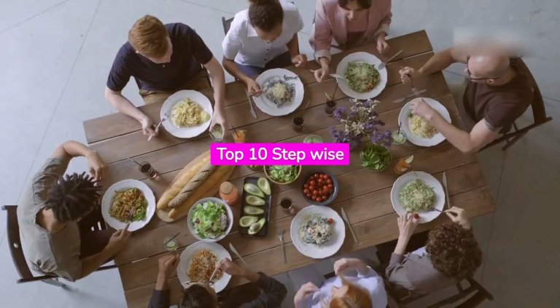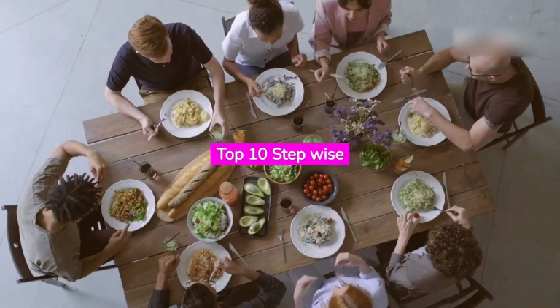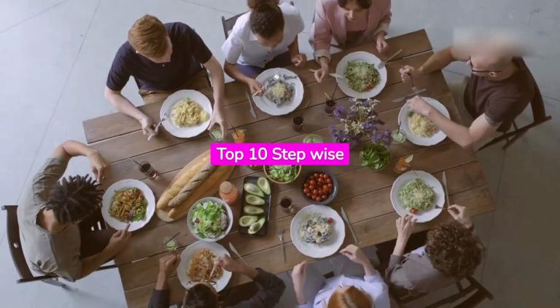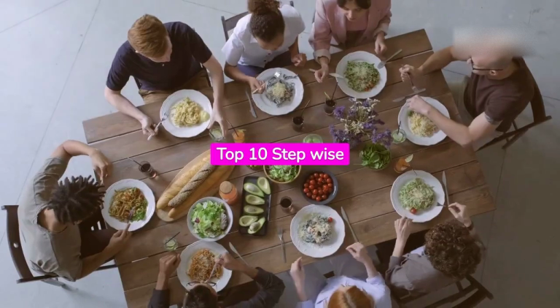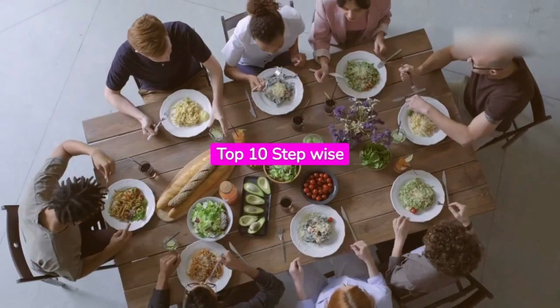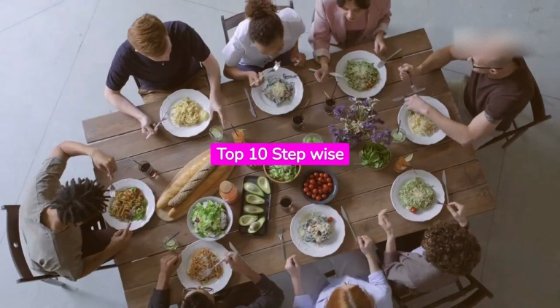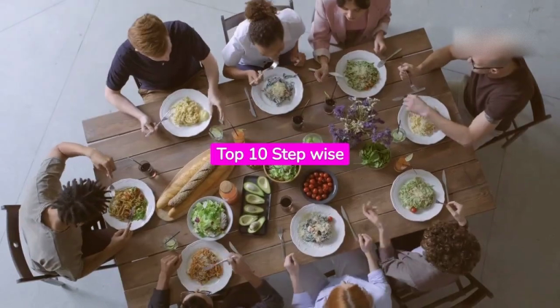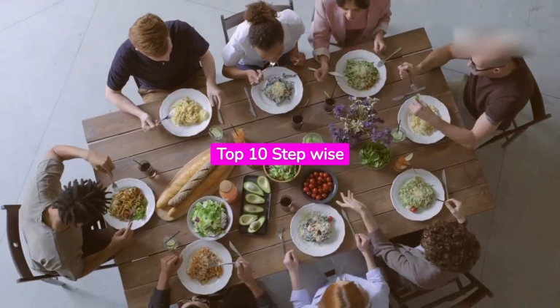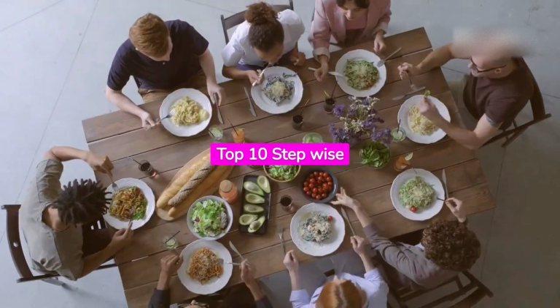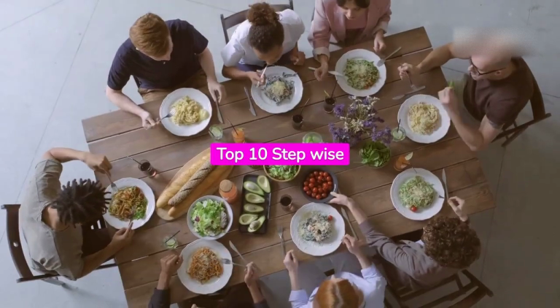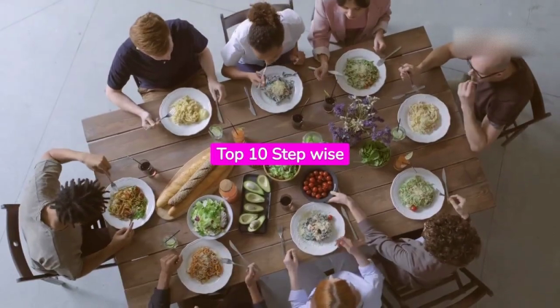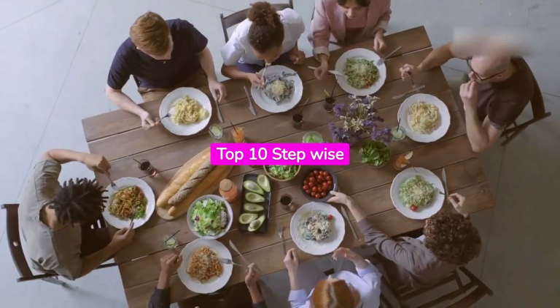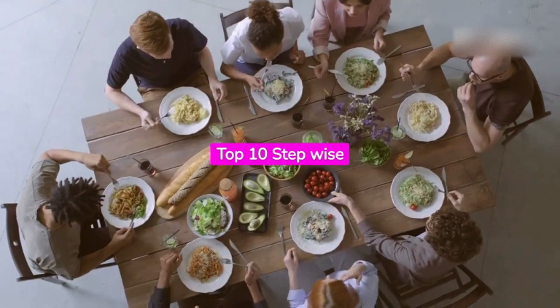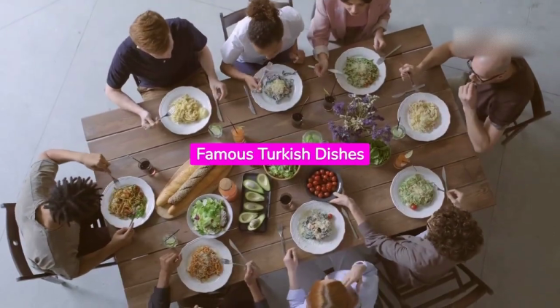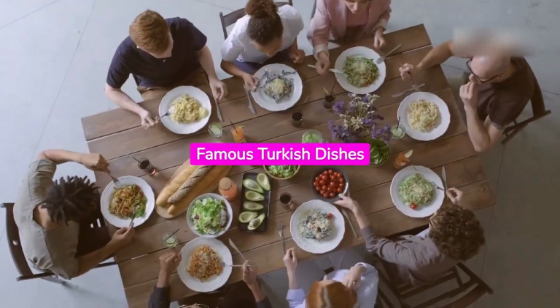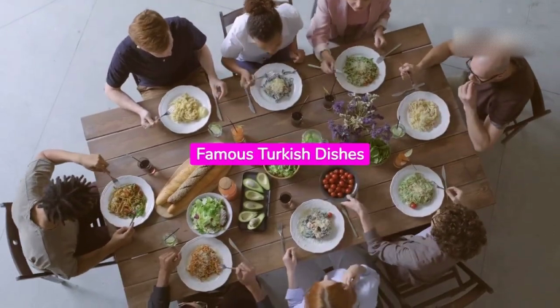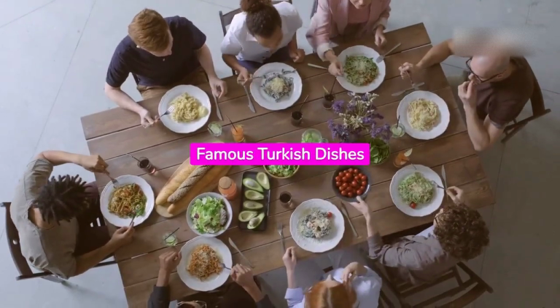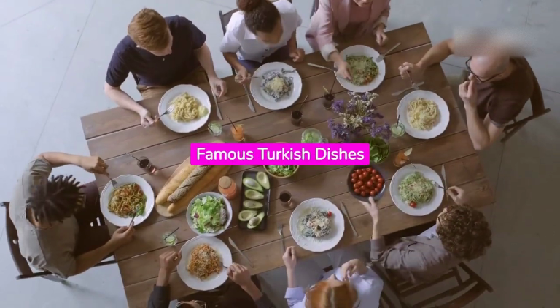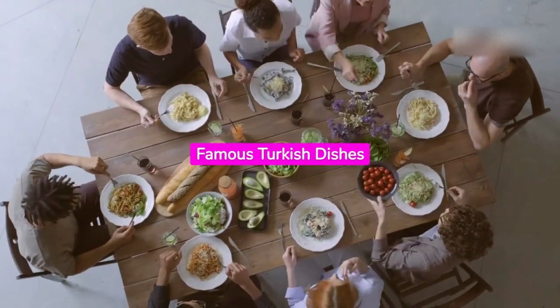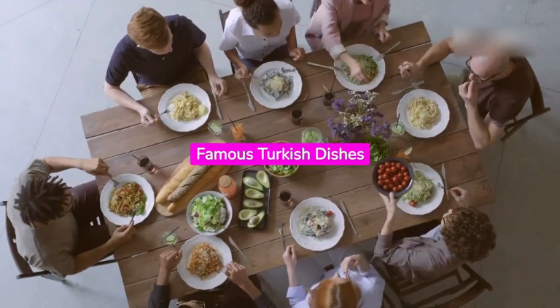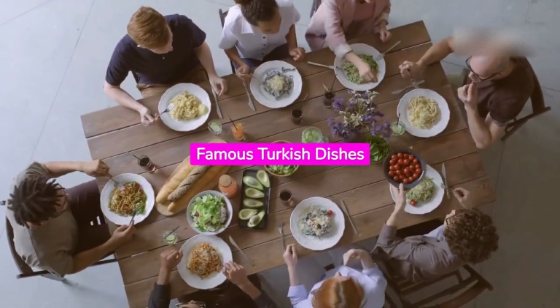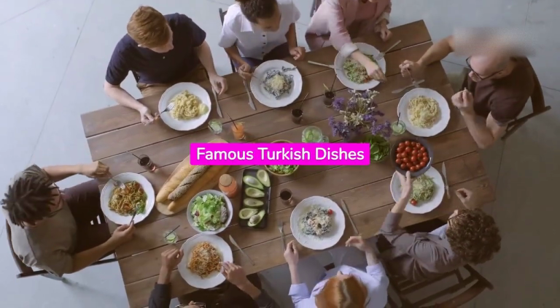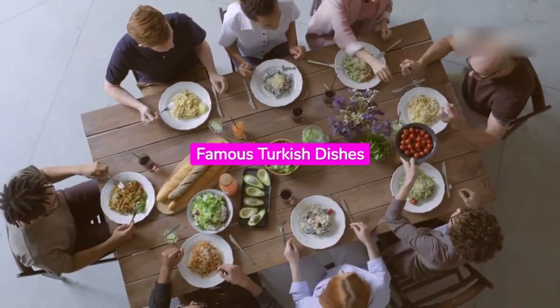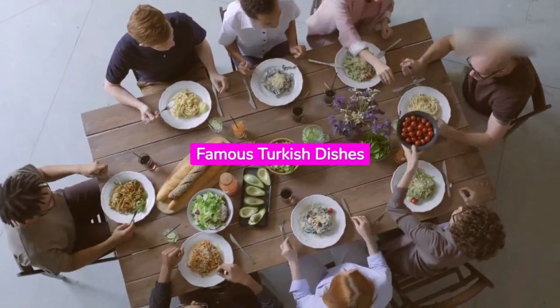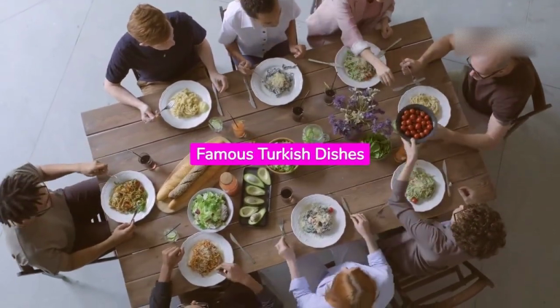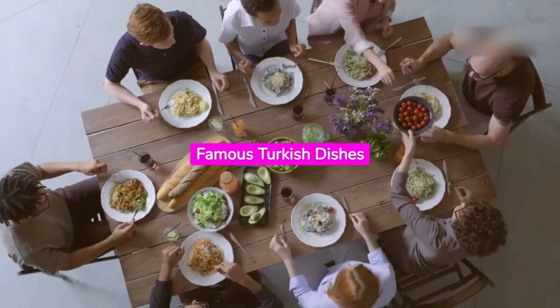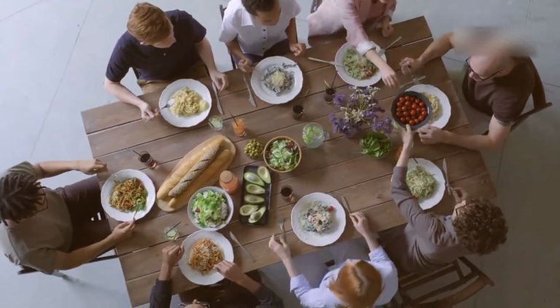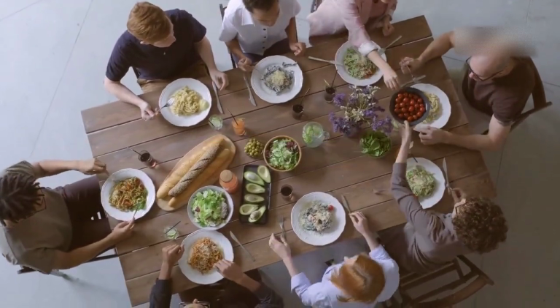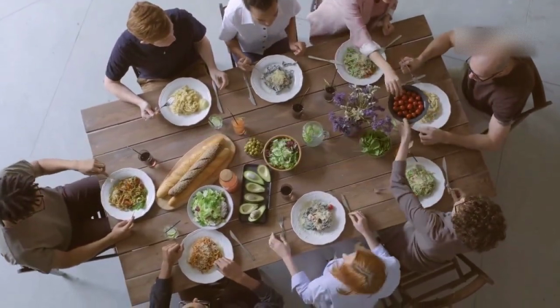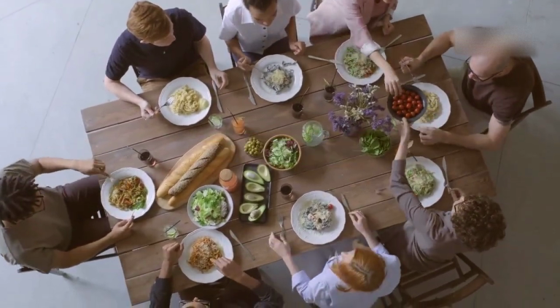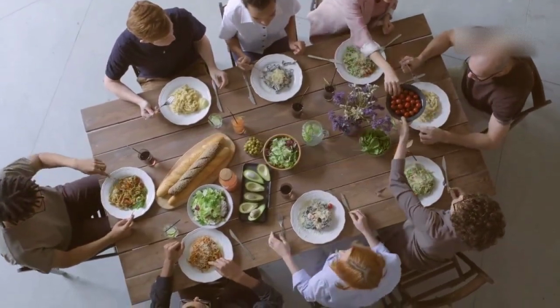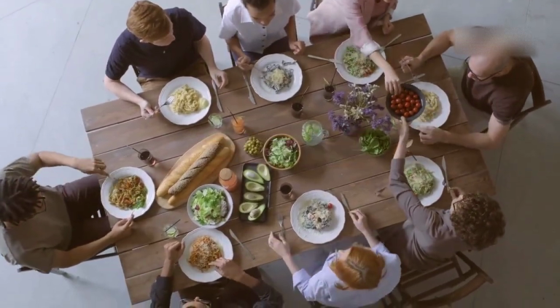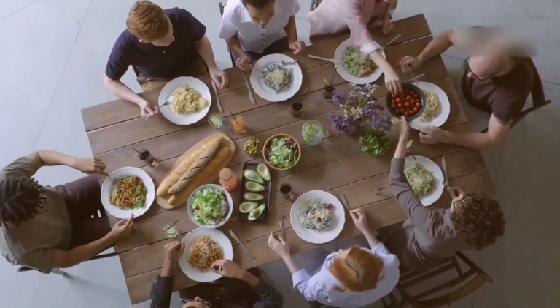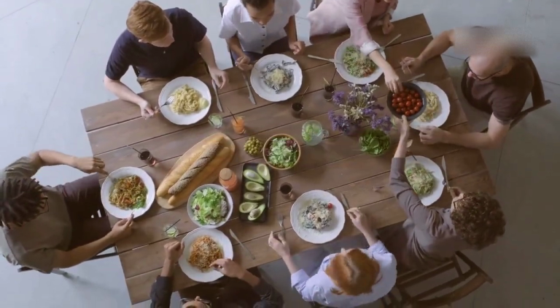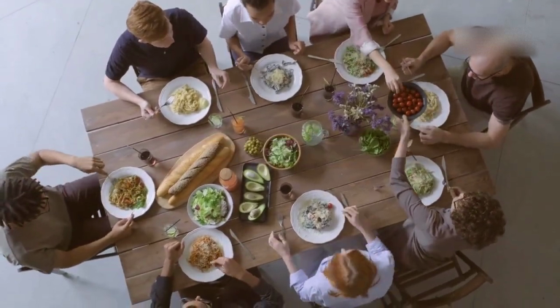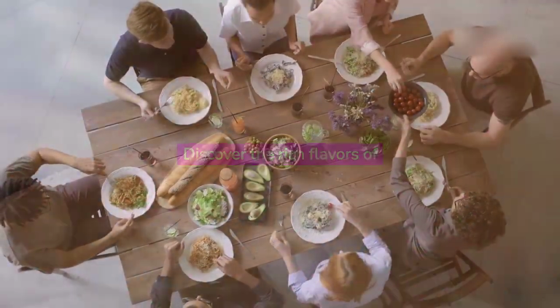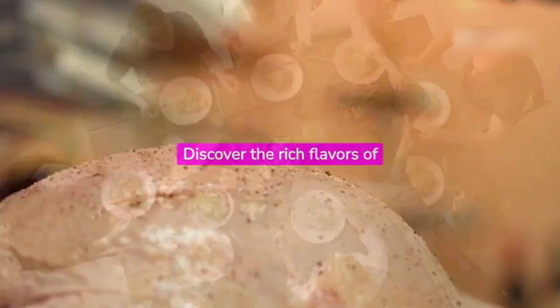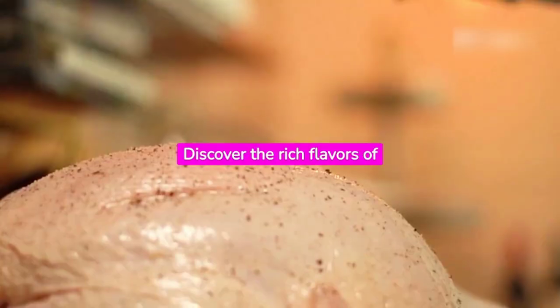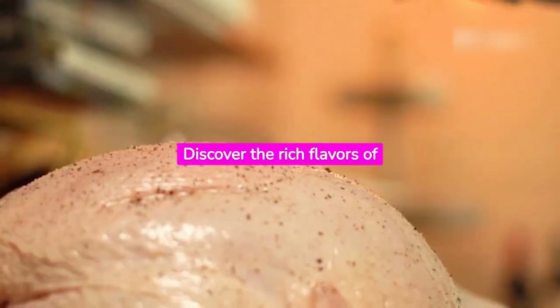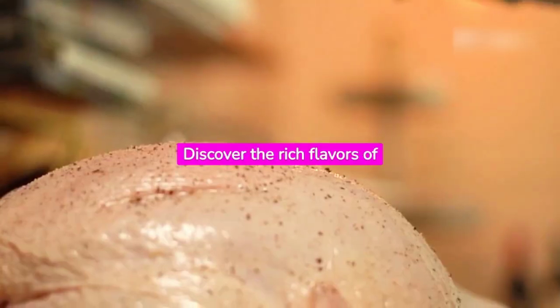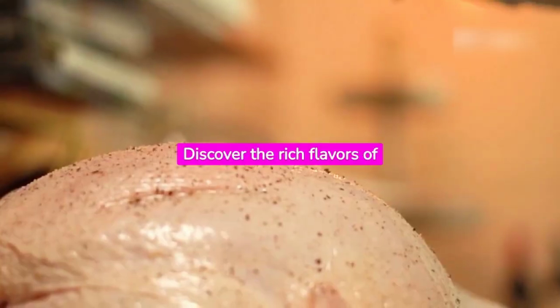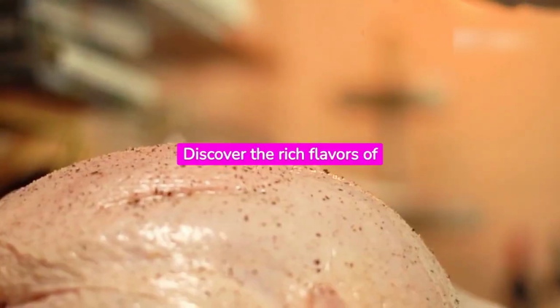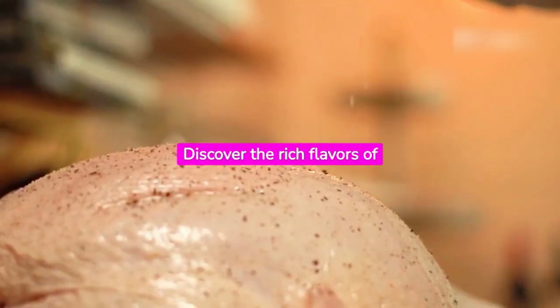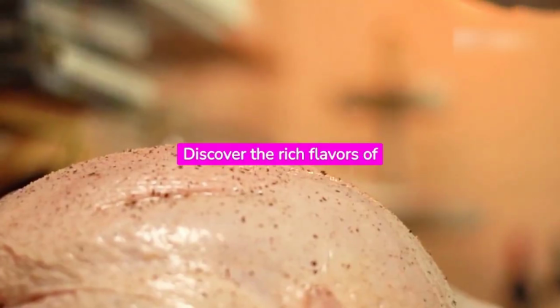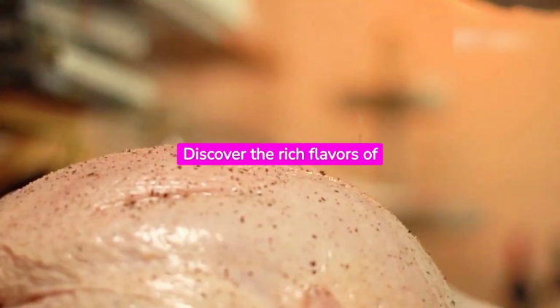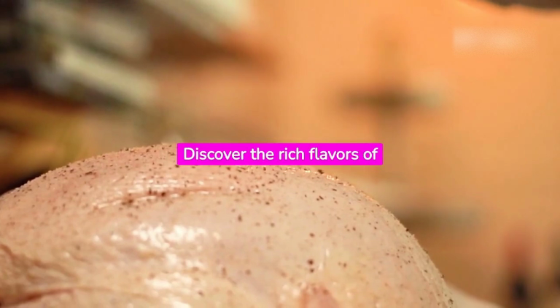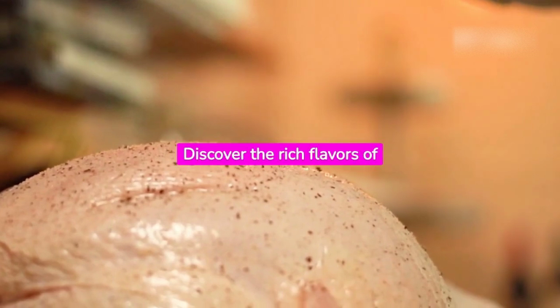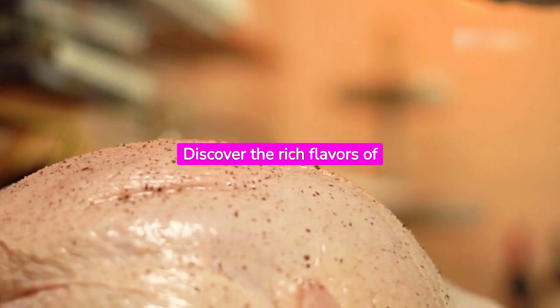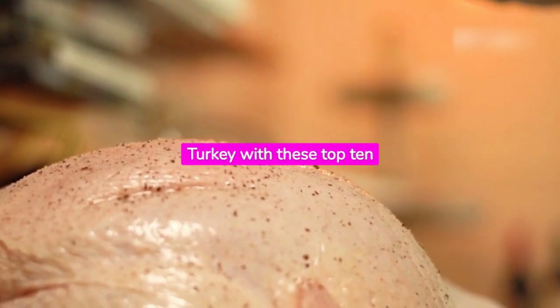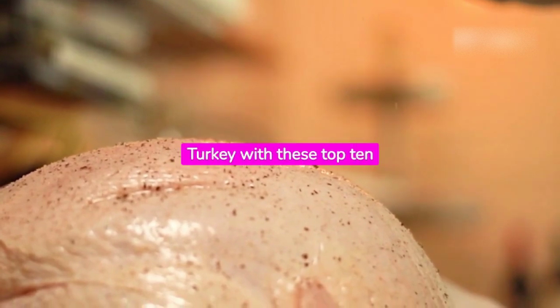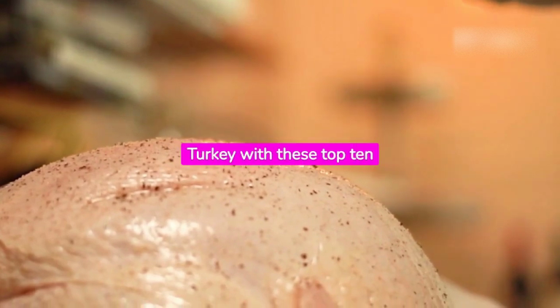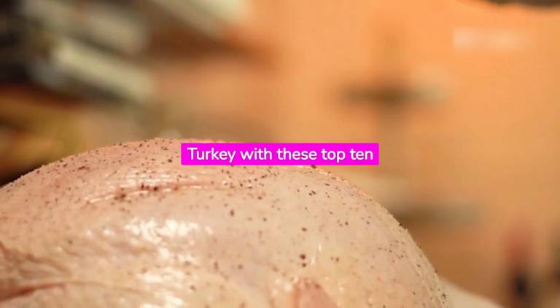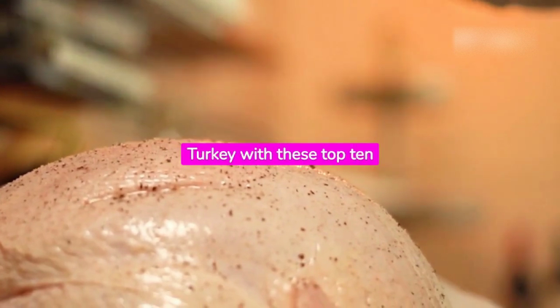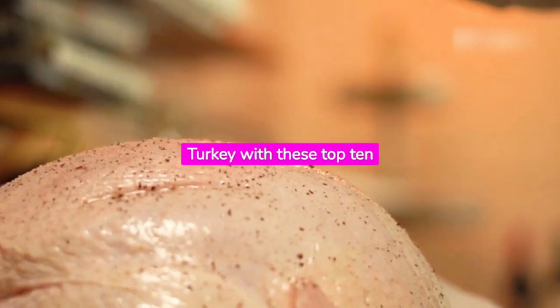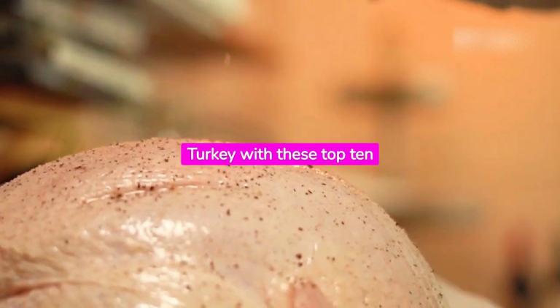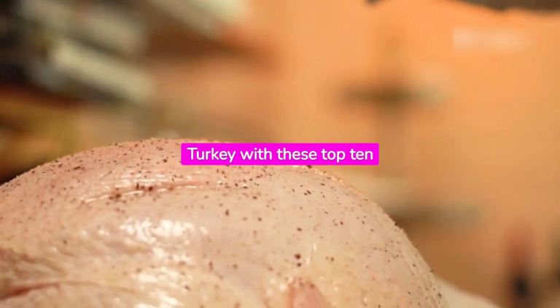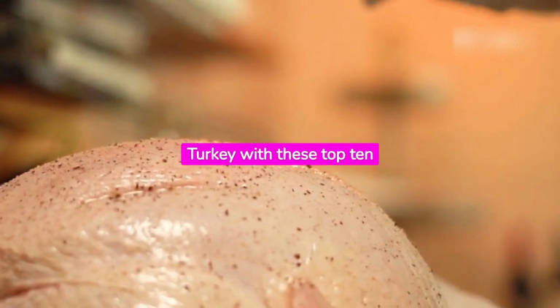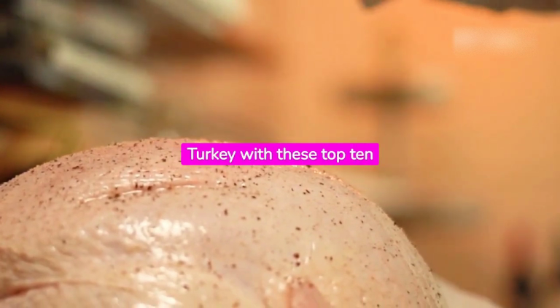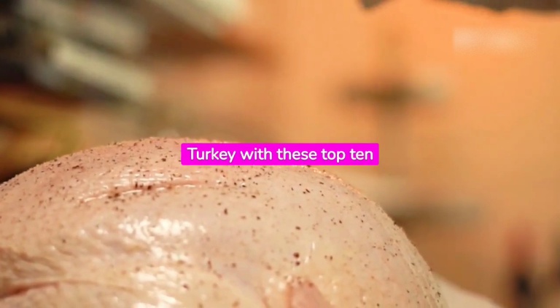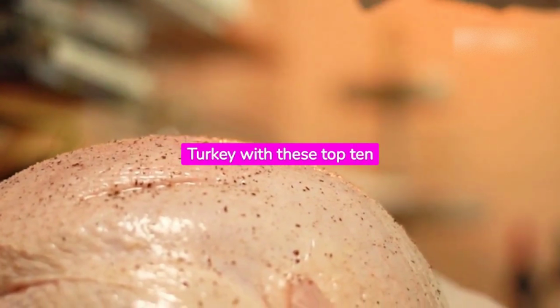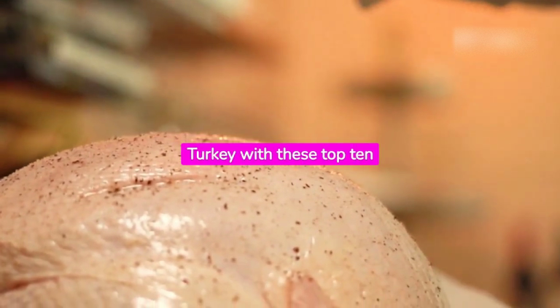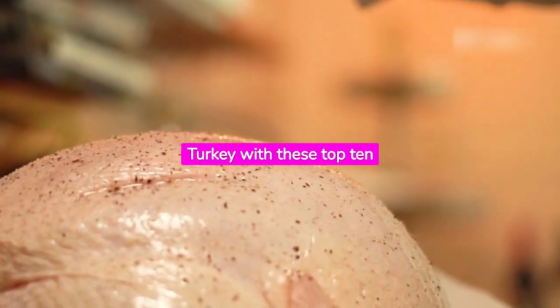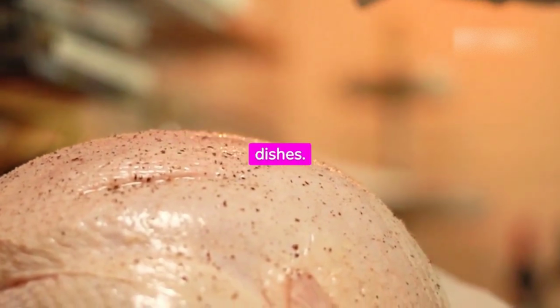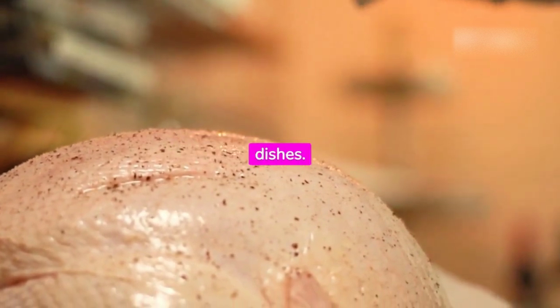Top 10 Step-Wise Famous Turkish Dishes. Discover the rich flavors of turkey with these top 10 dishes.